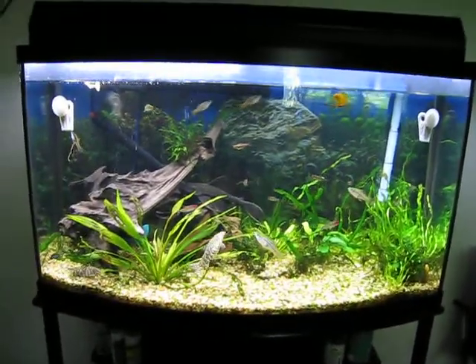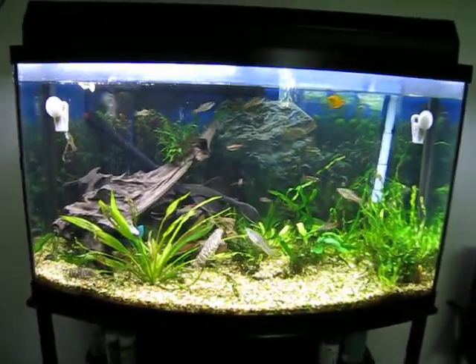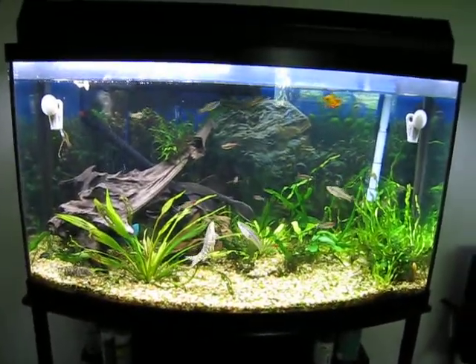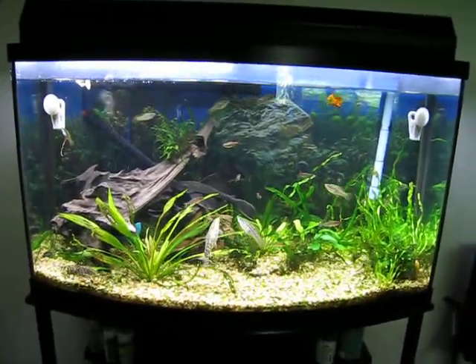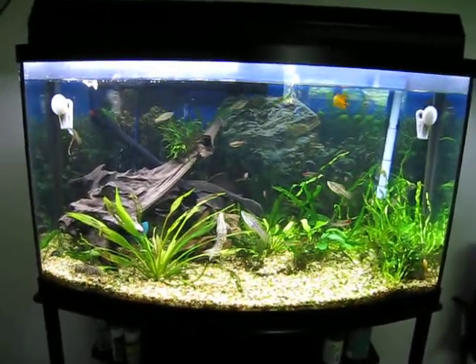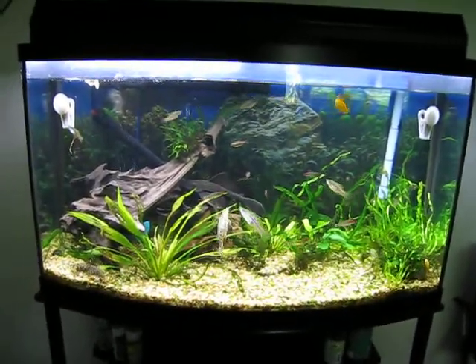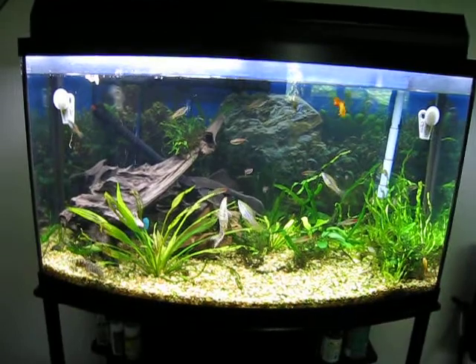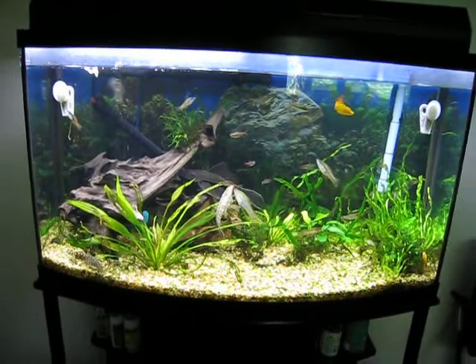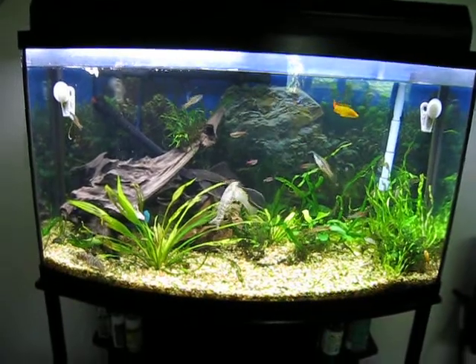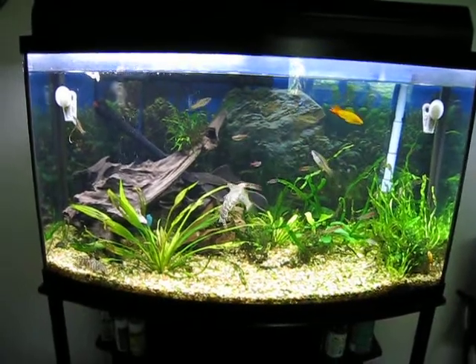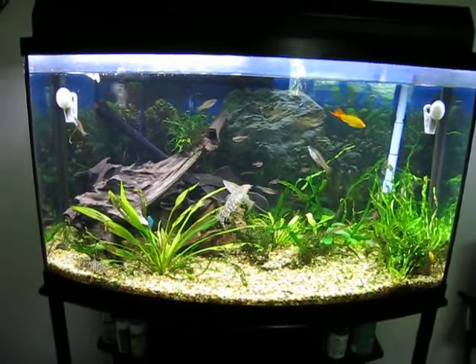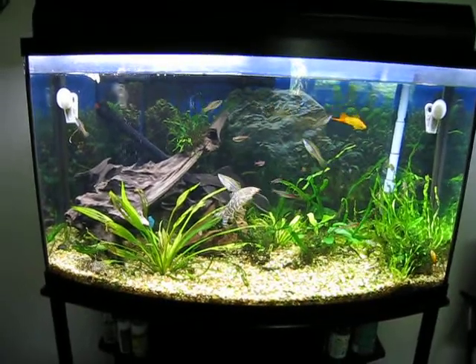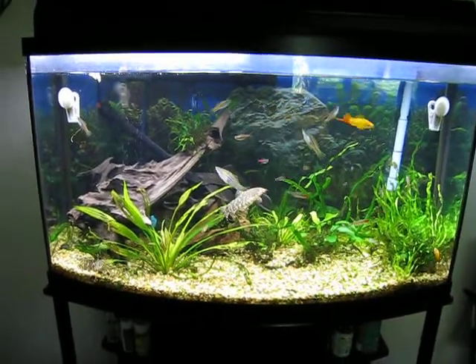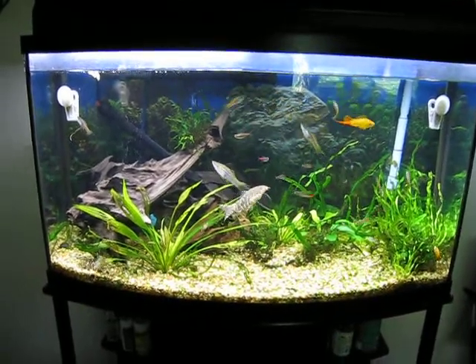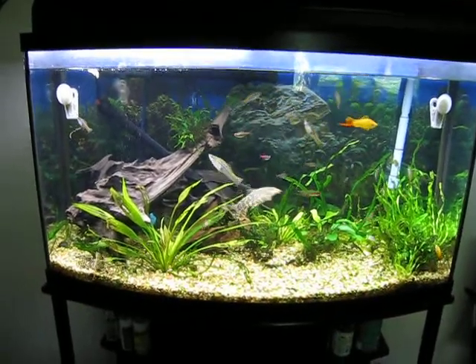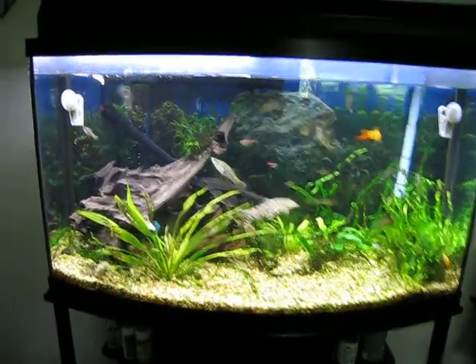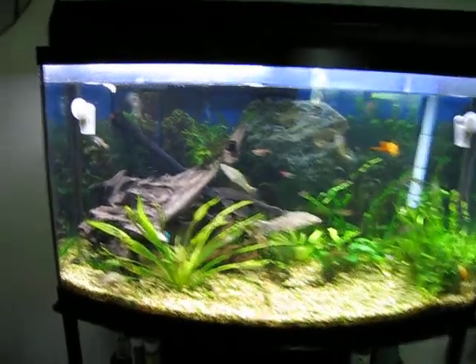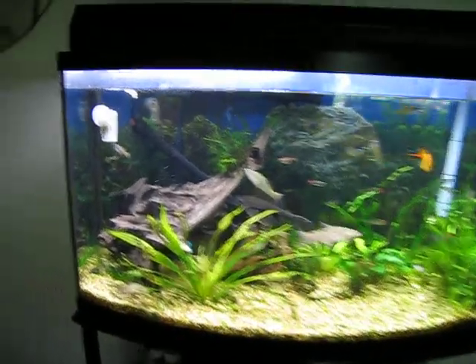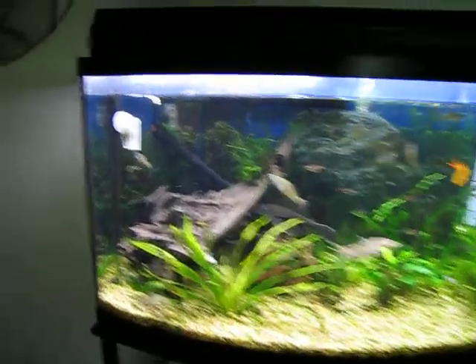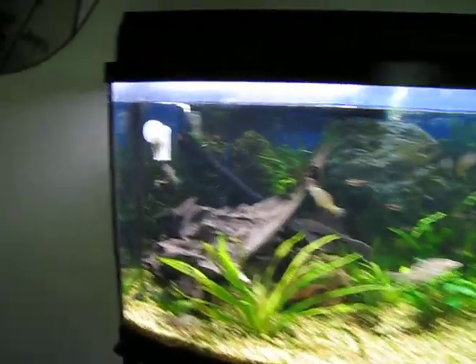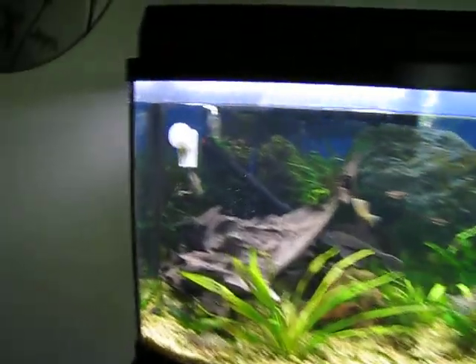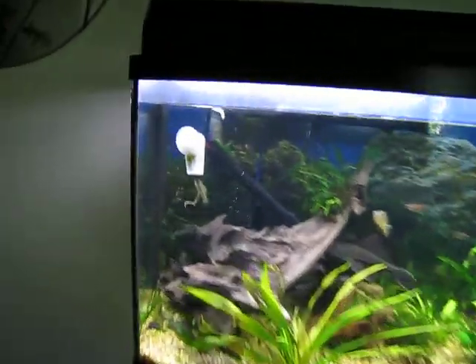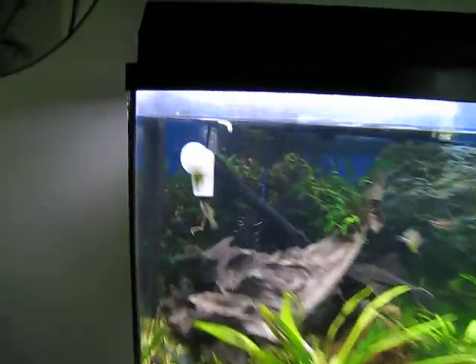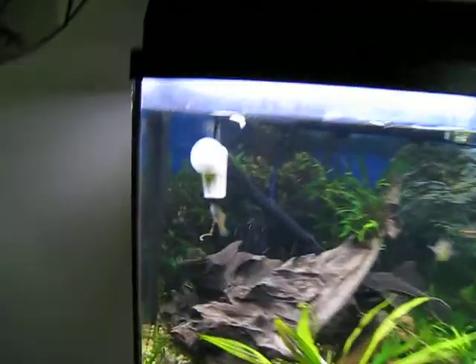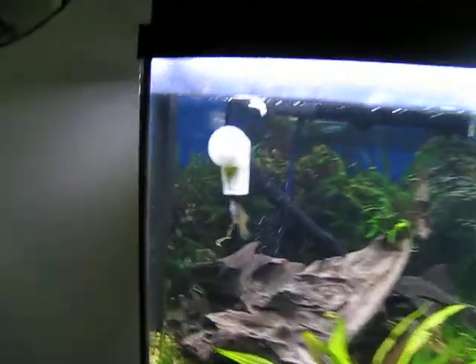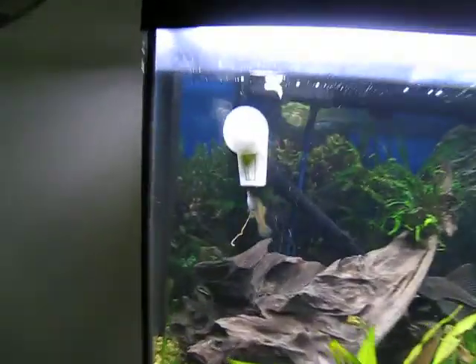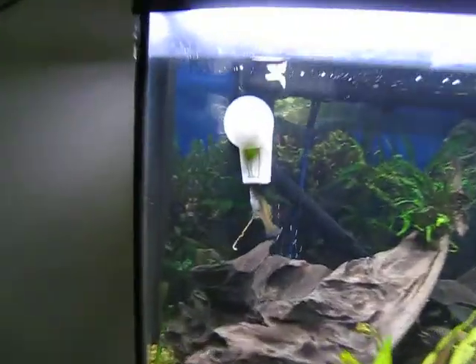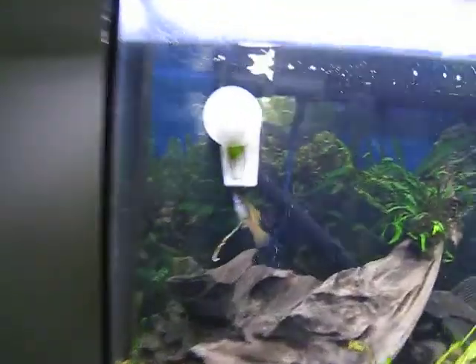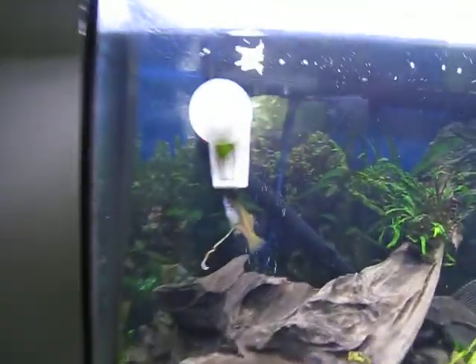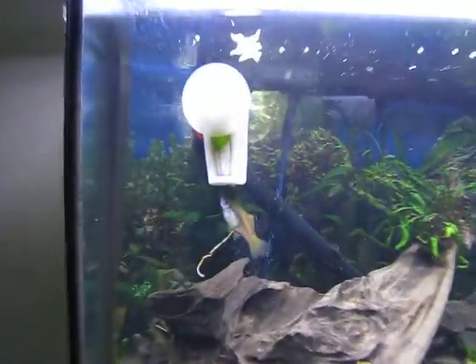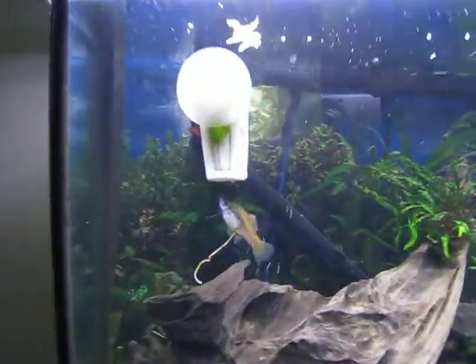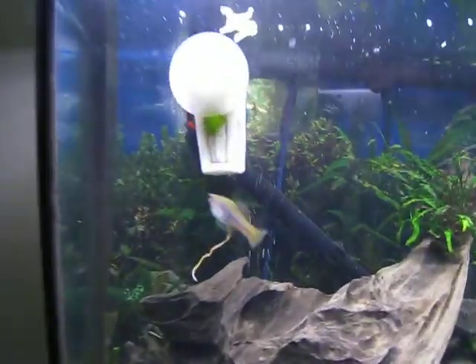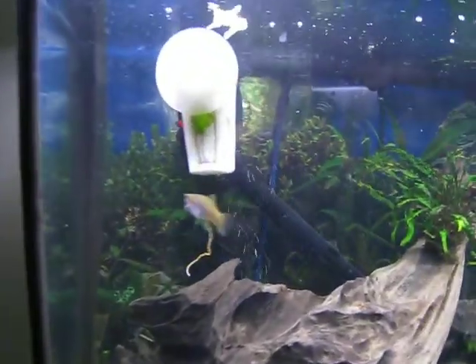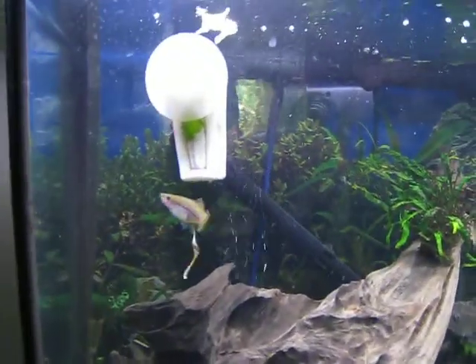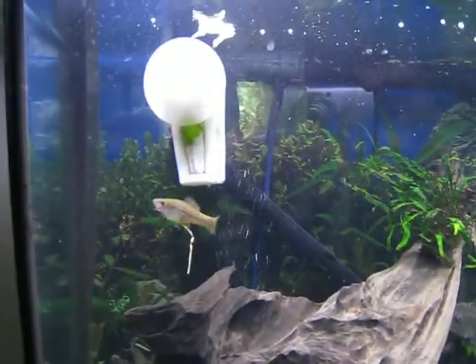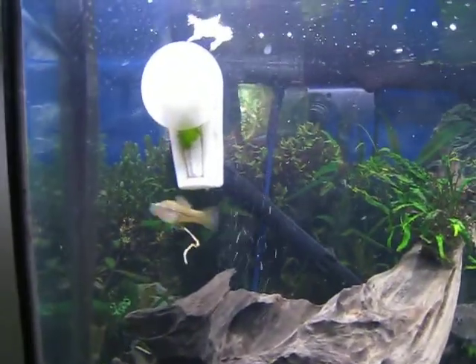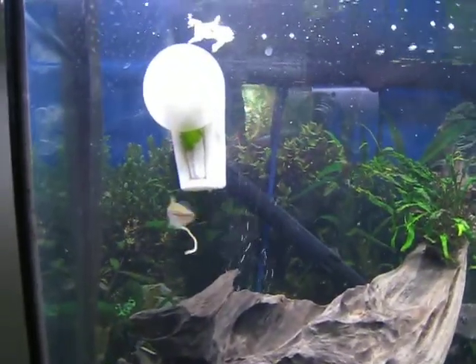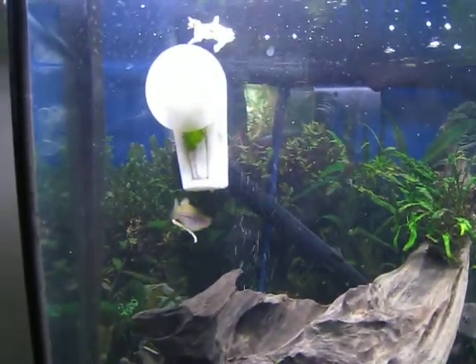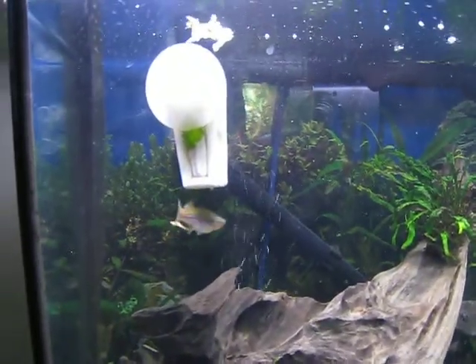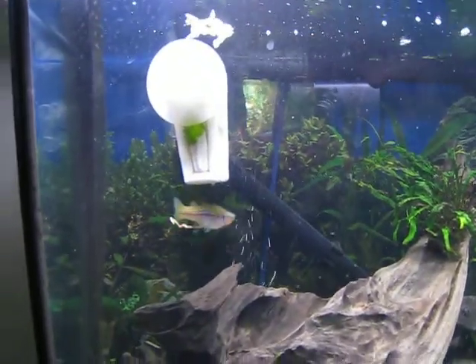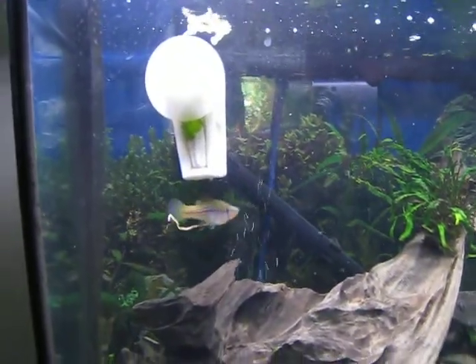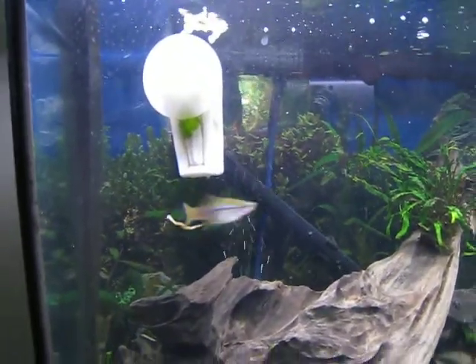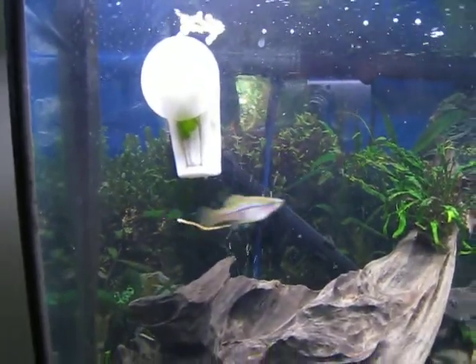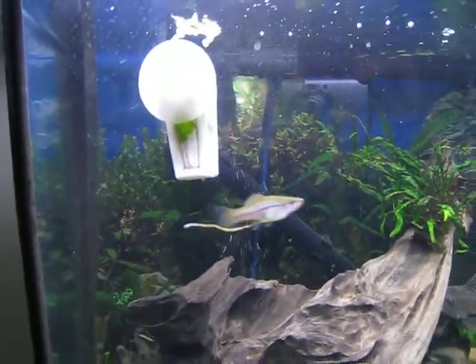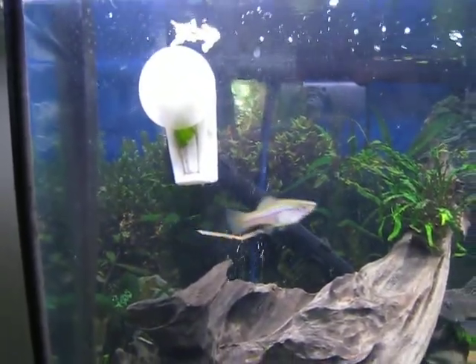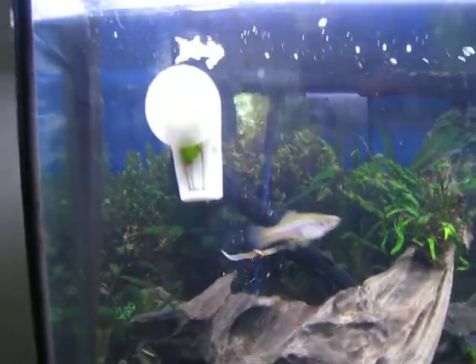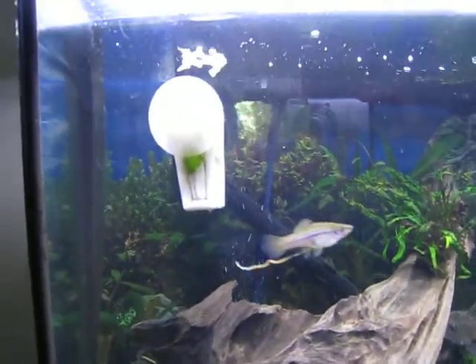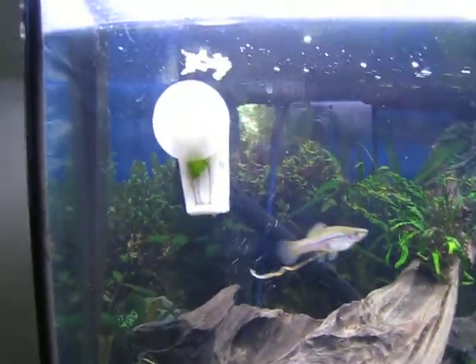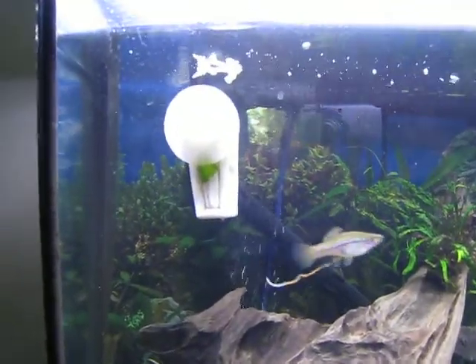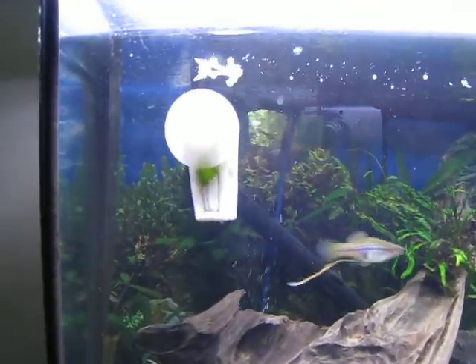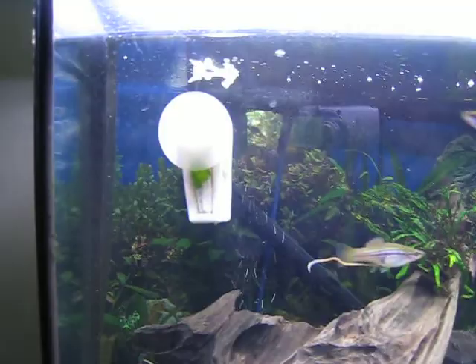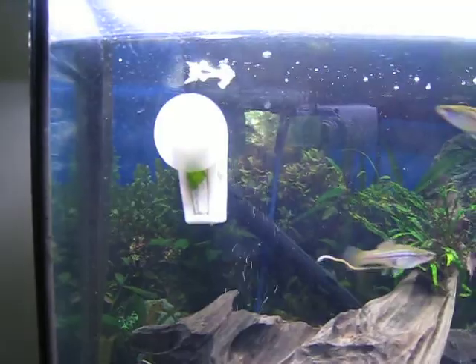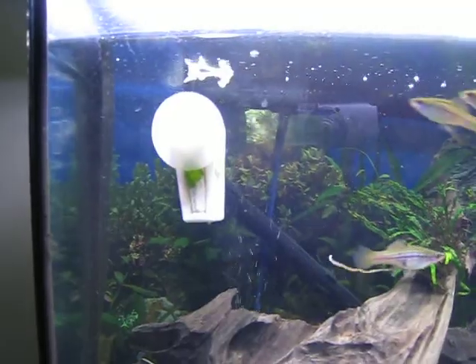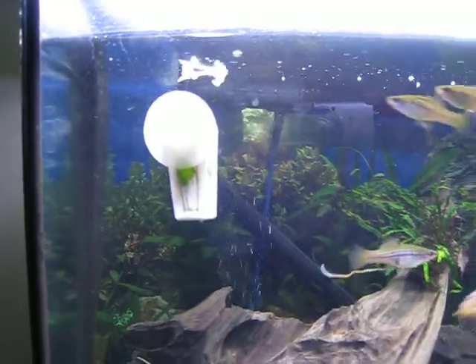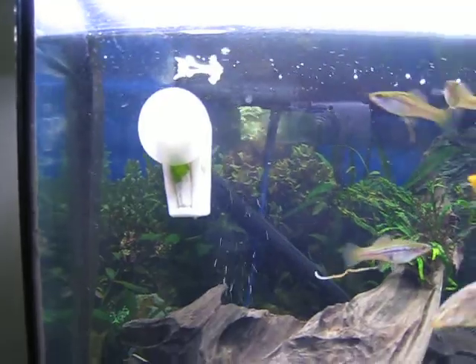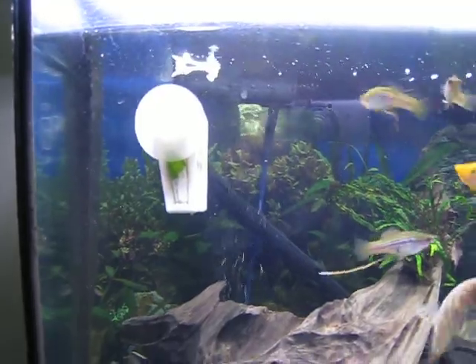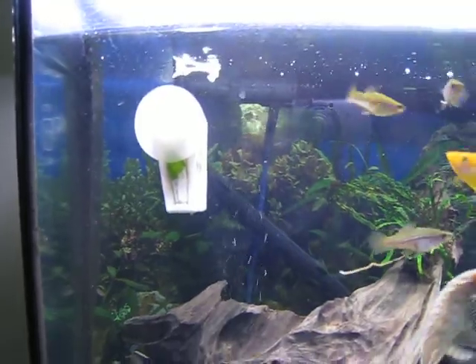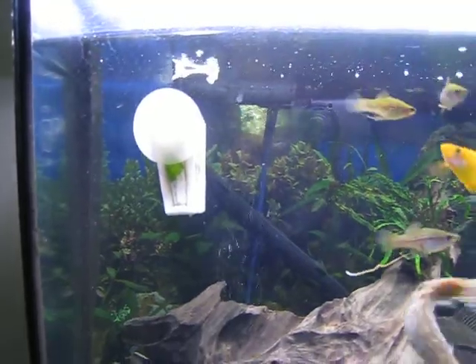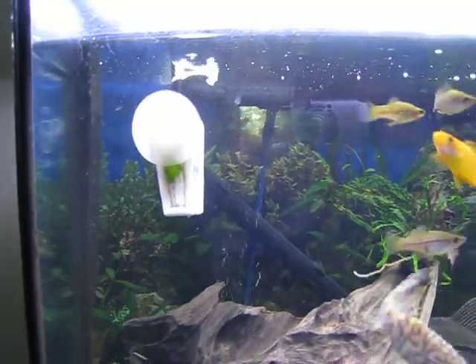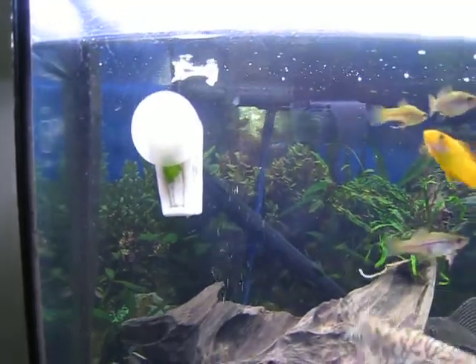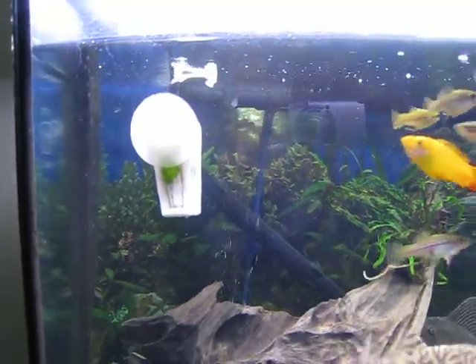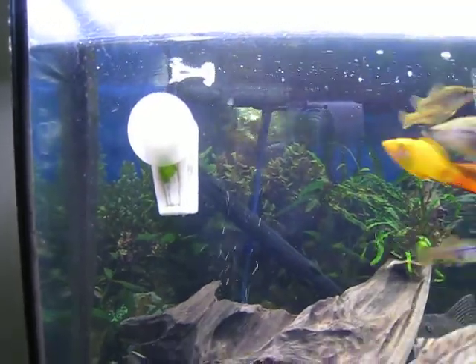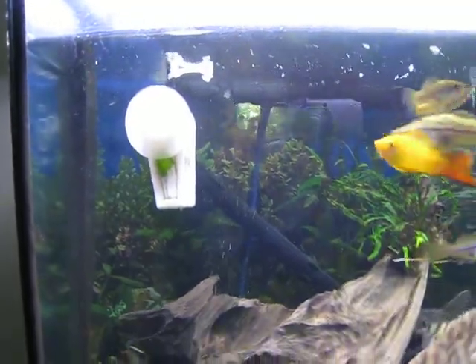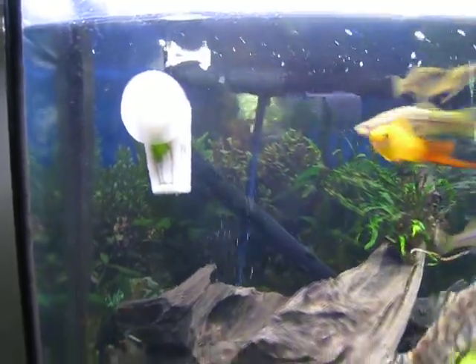Everybody's excited because I think they're going to get fed. Got veggie clips here. Got some swords. Gnawing is what's left.